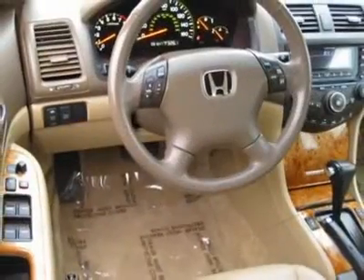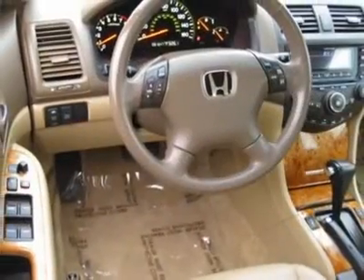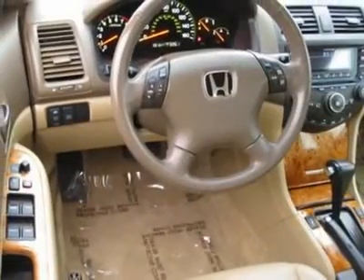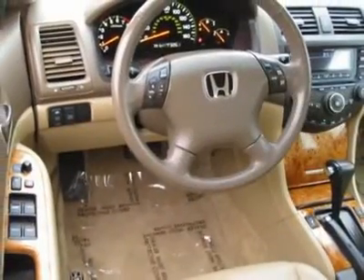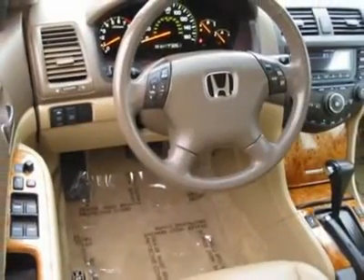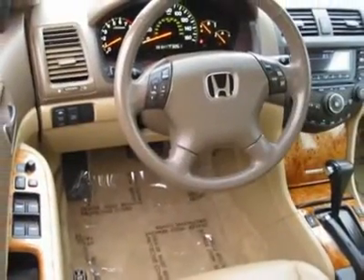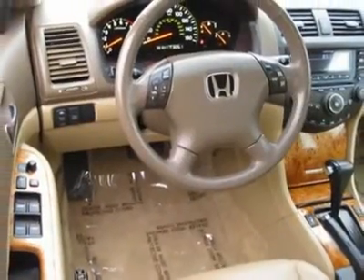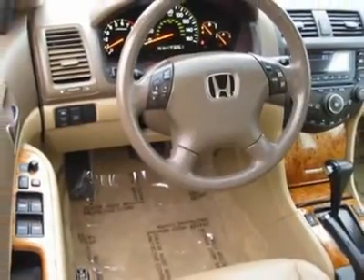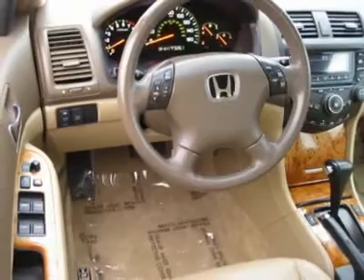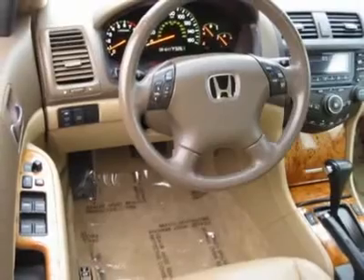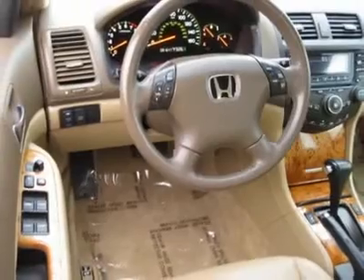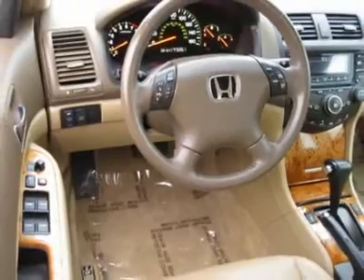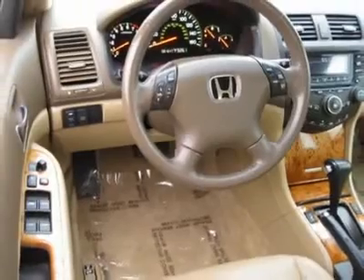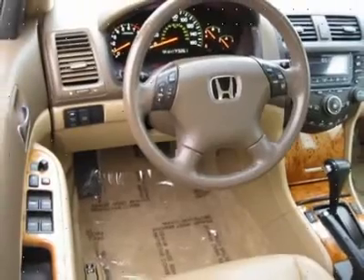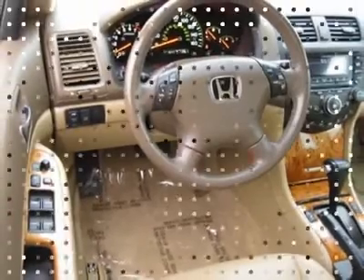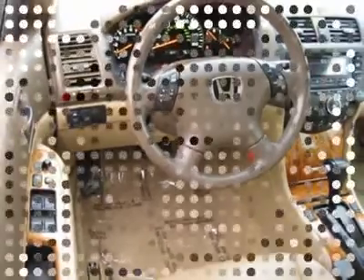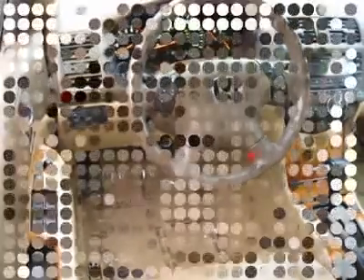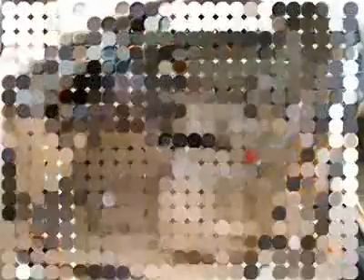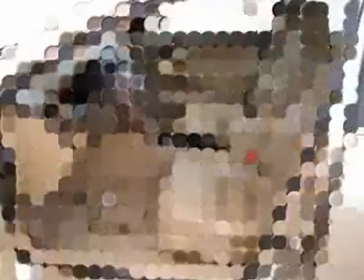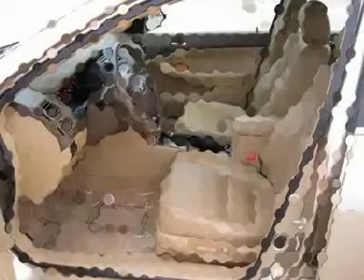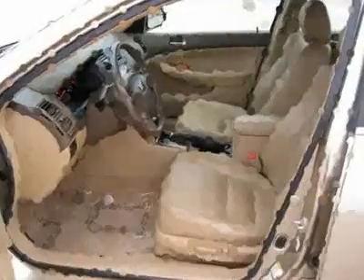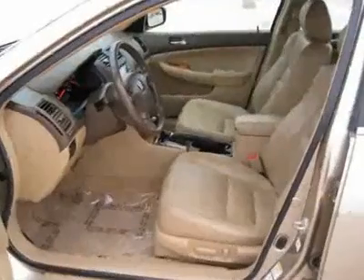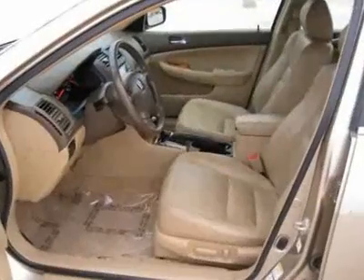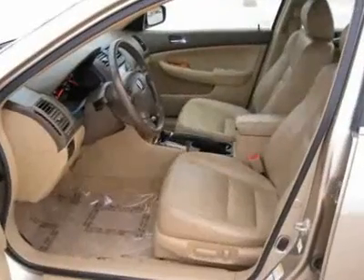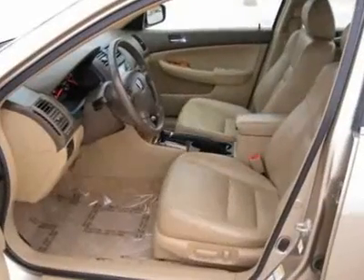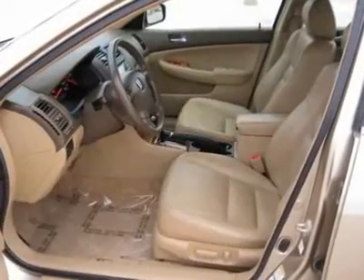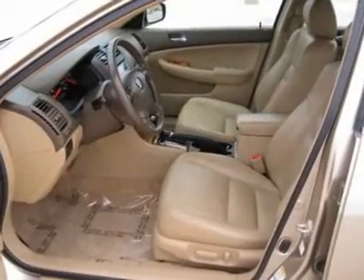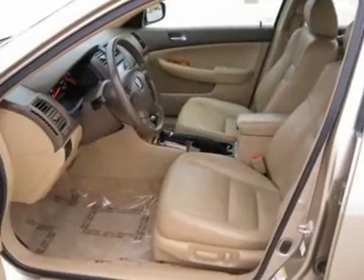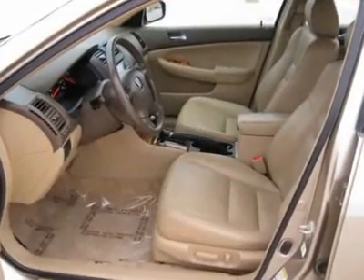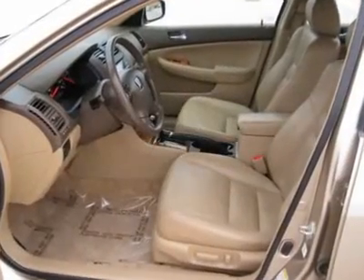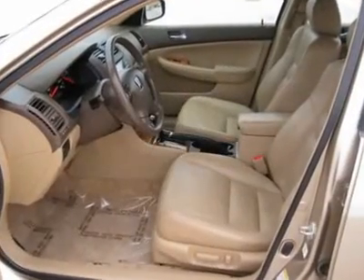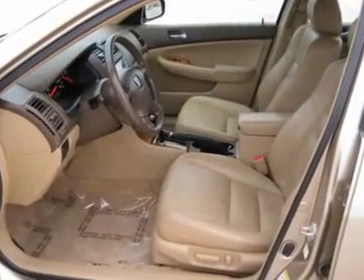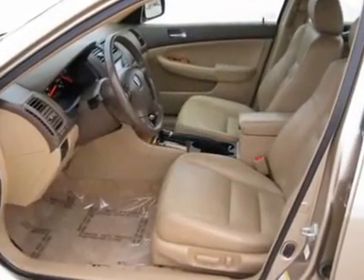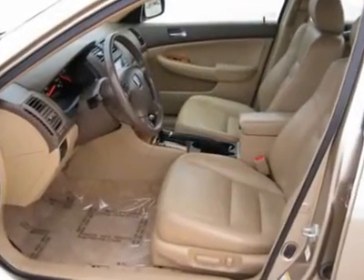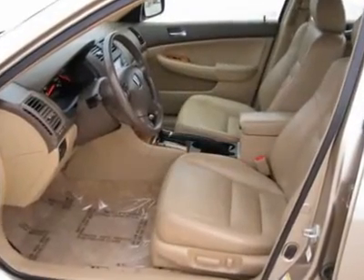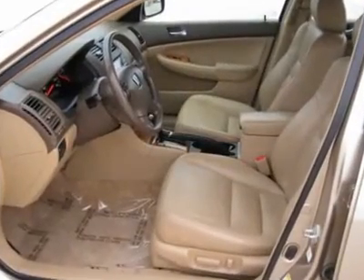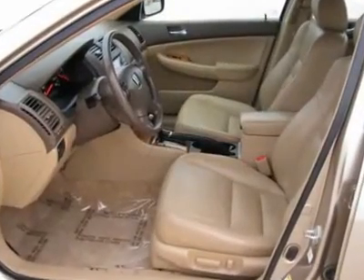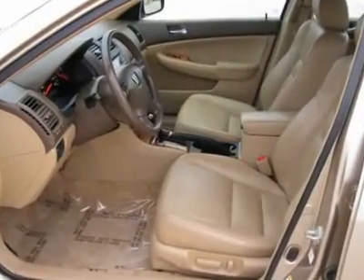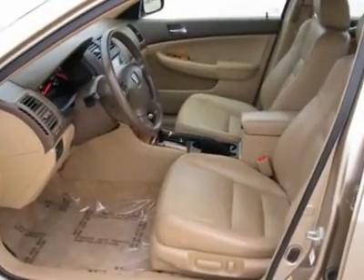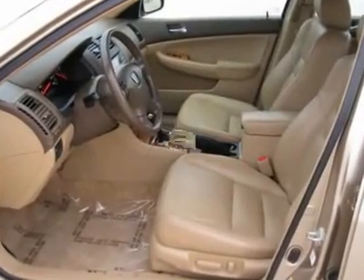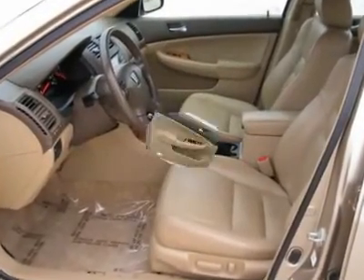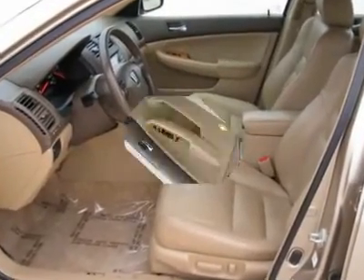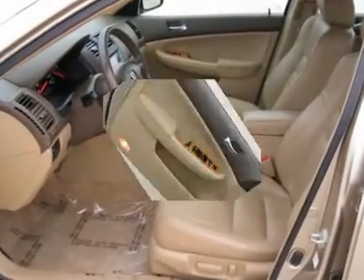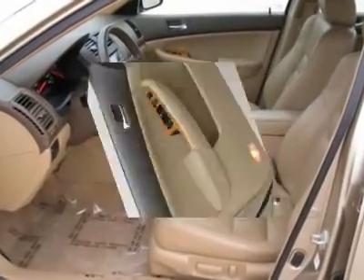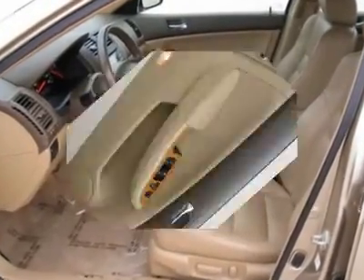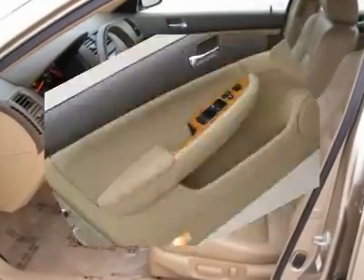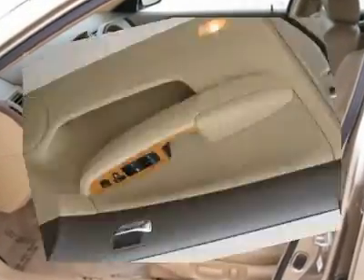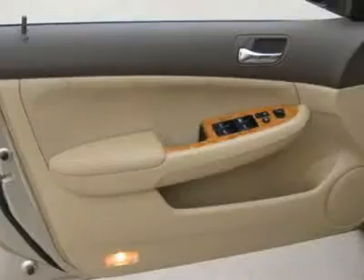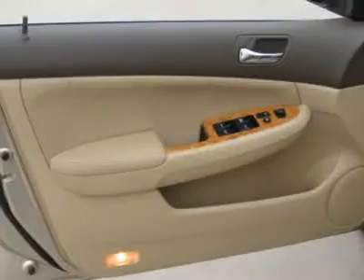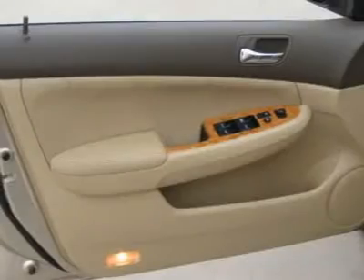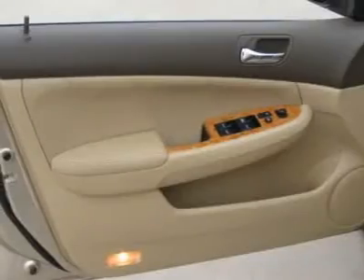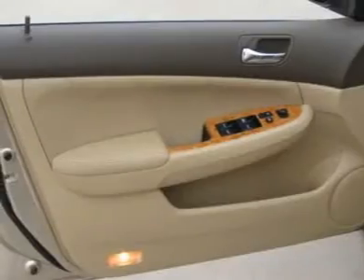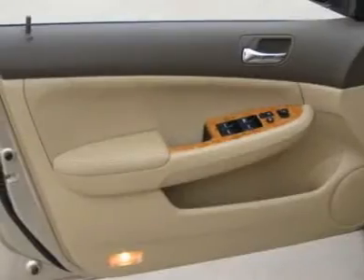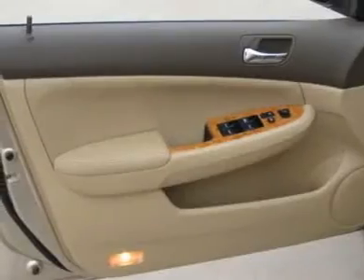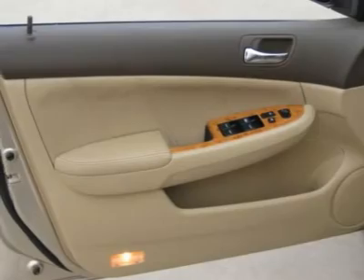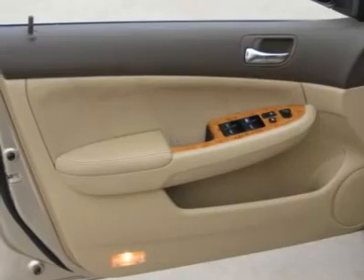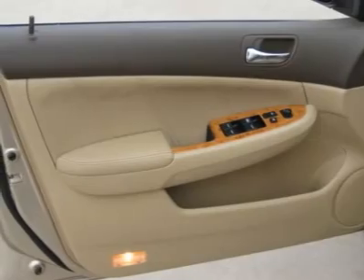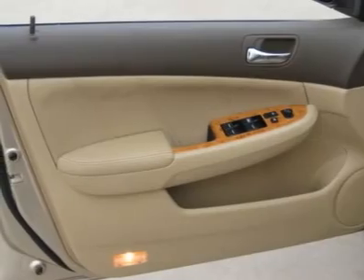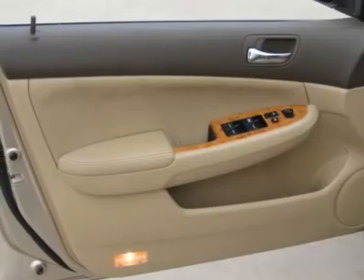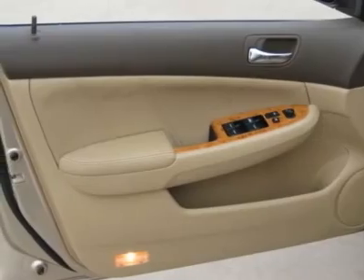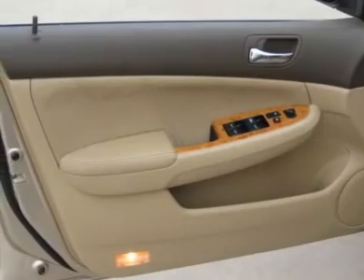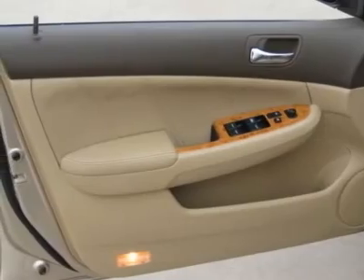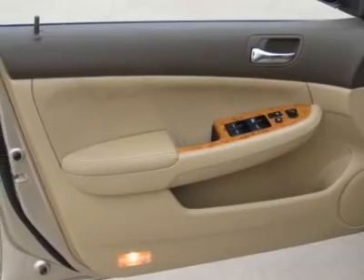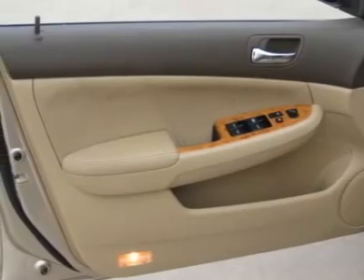The leather is in great condition, the back seat looks like no one ever sat there, and you will love the wood accents and all-season tires.